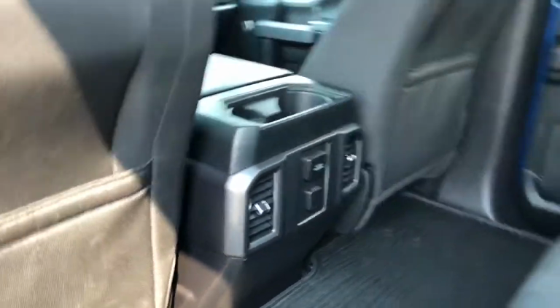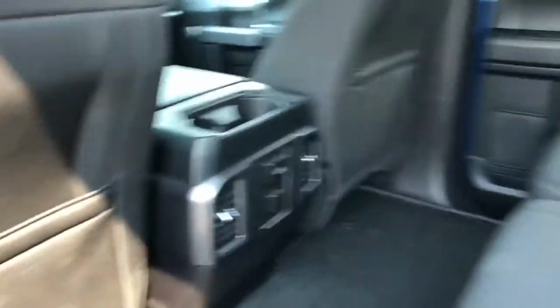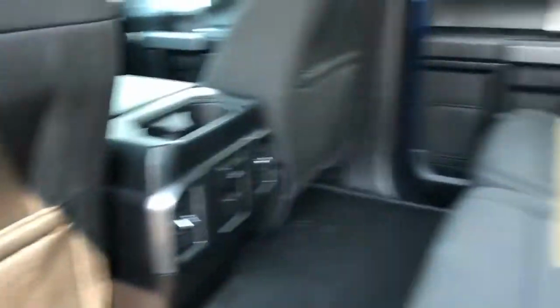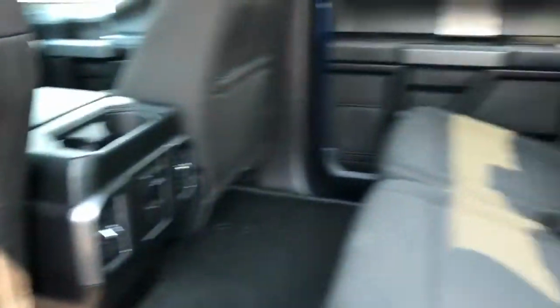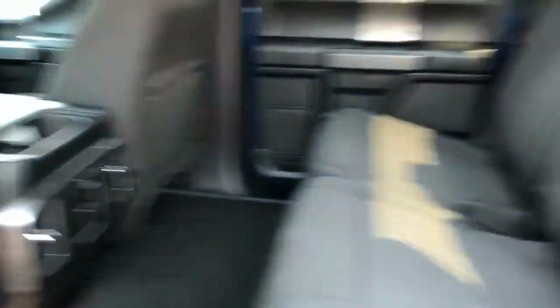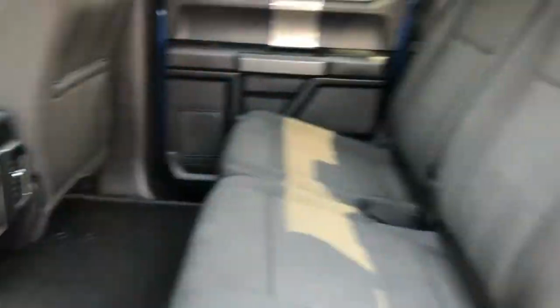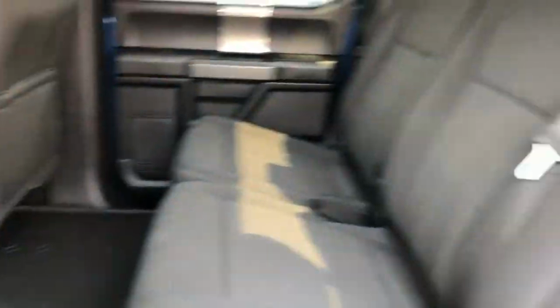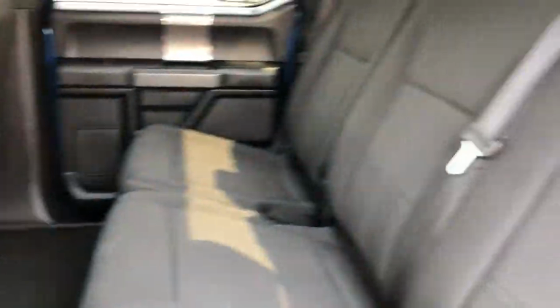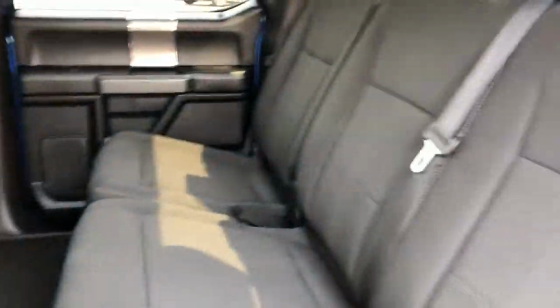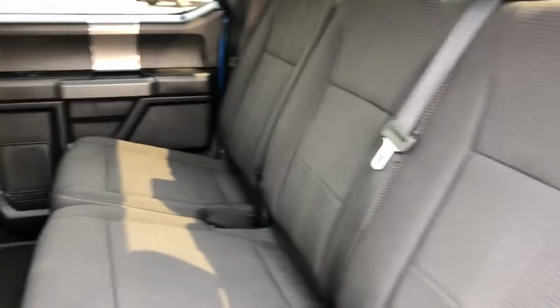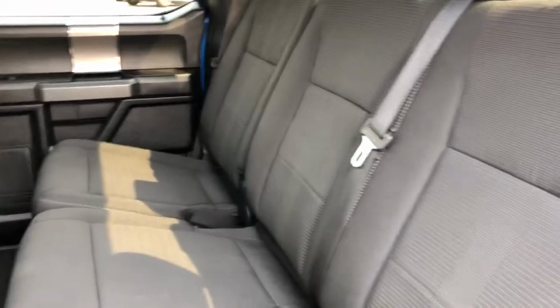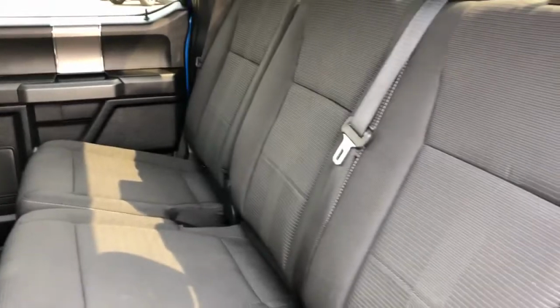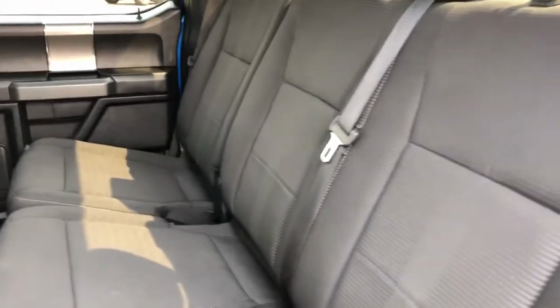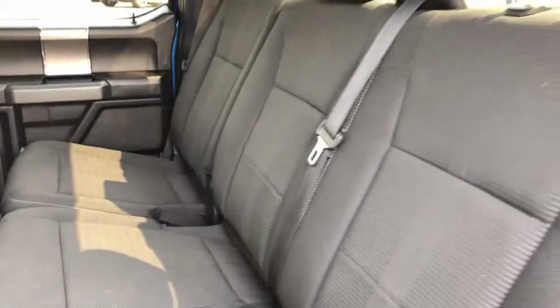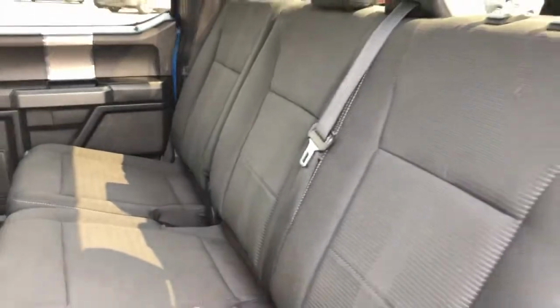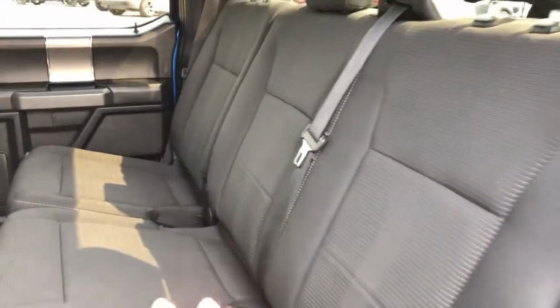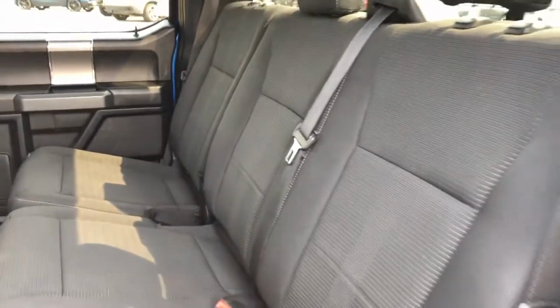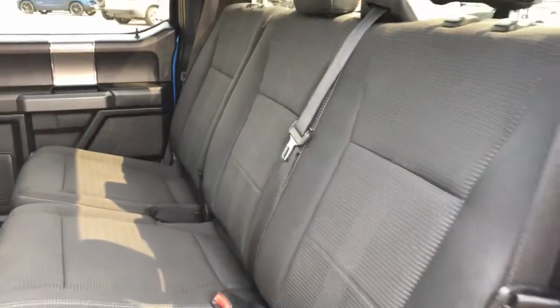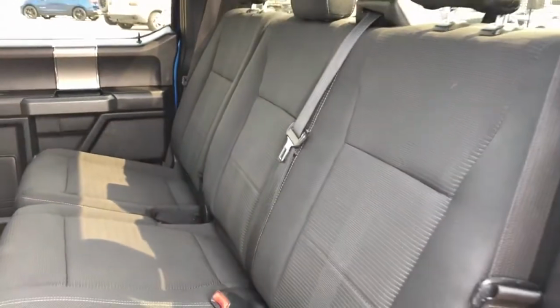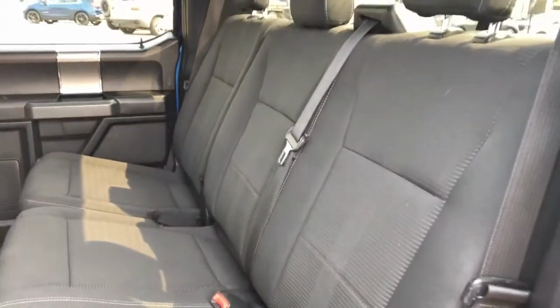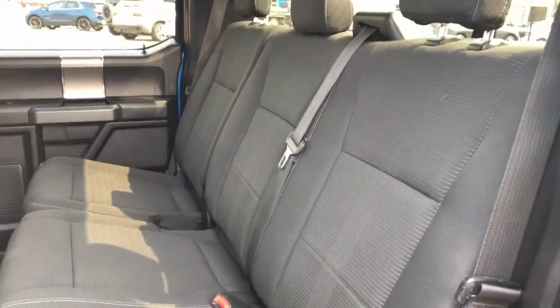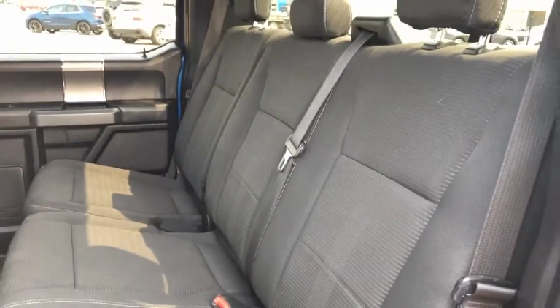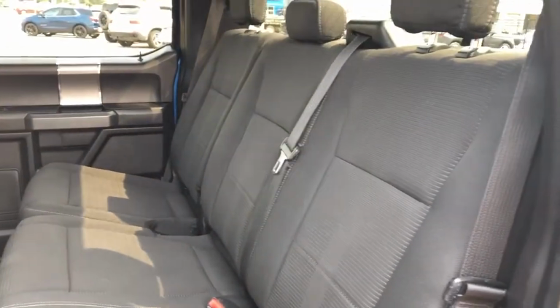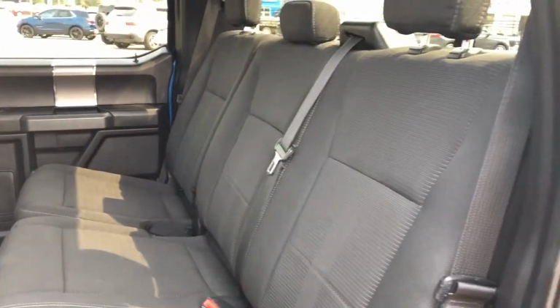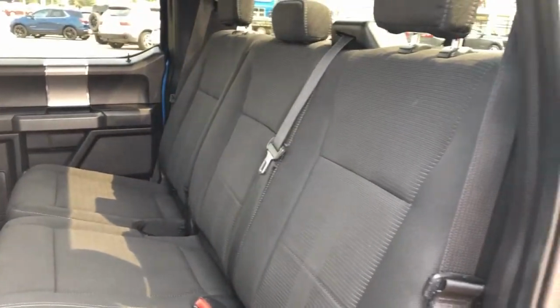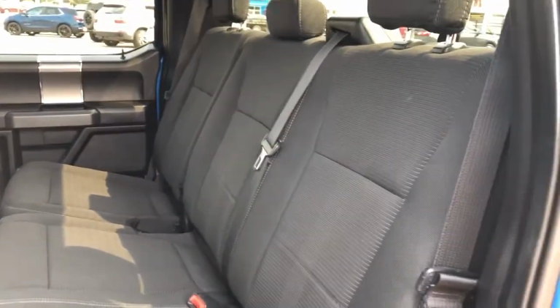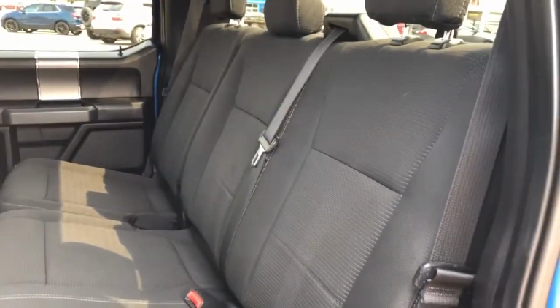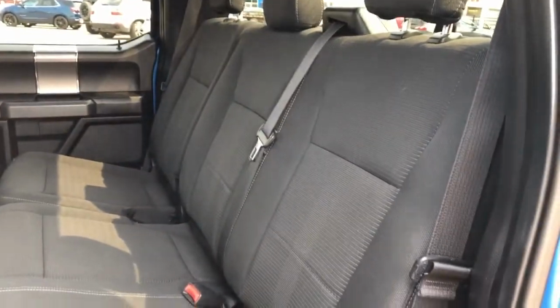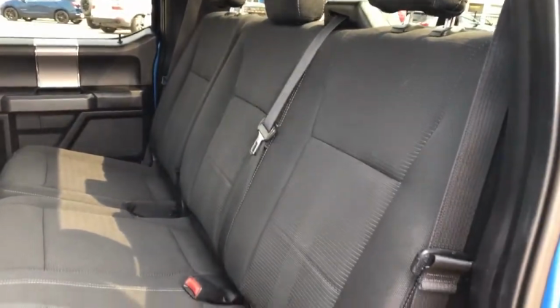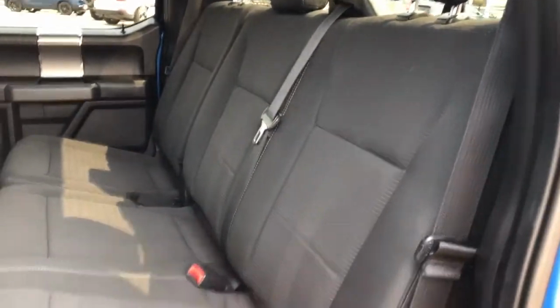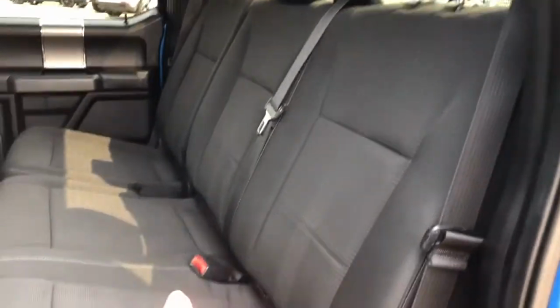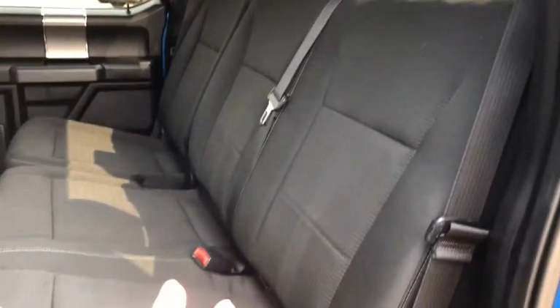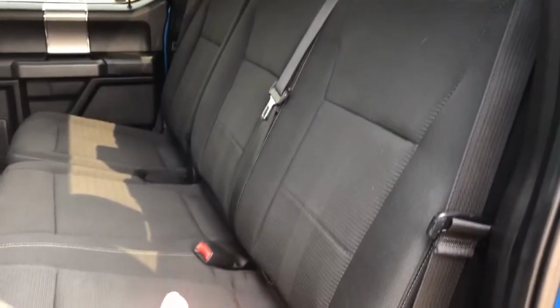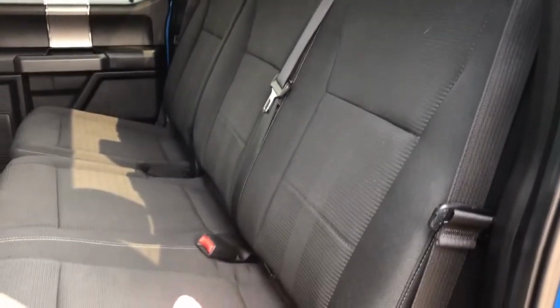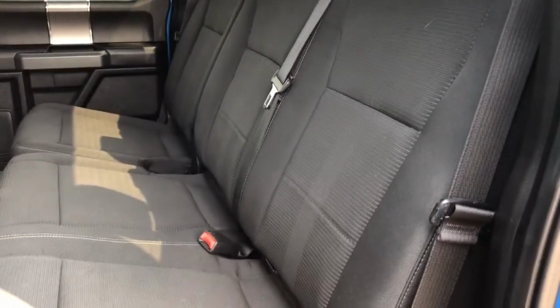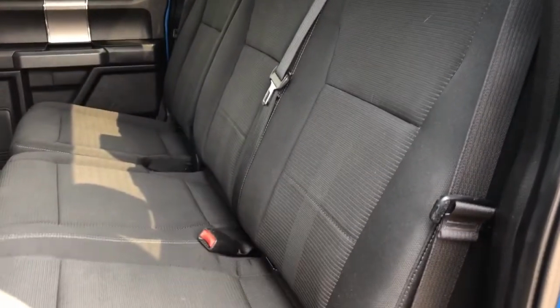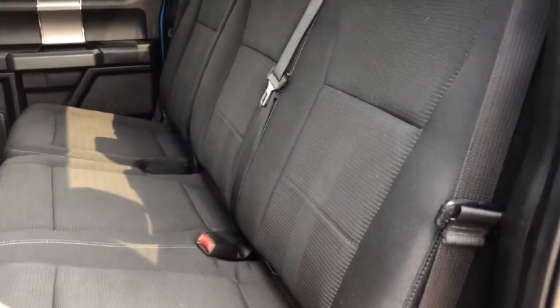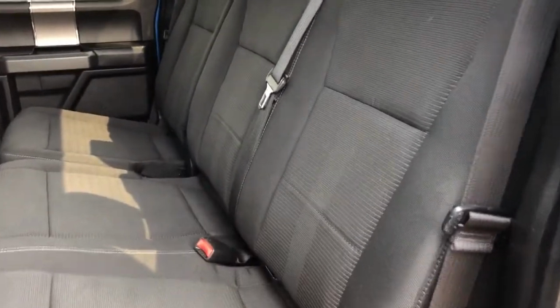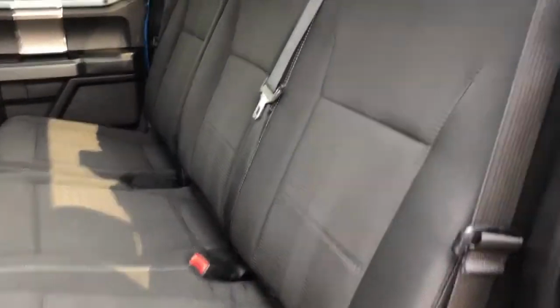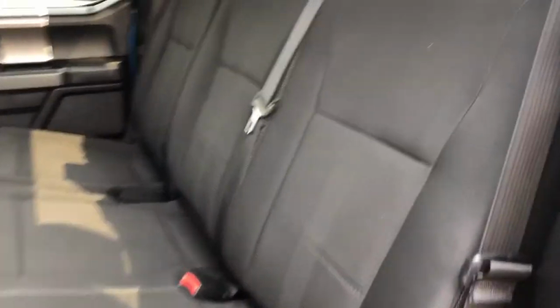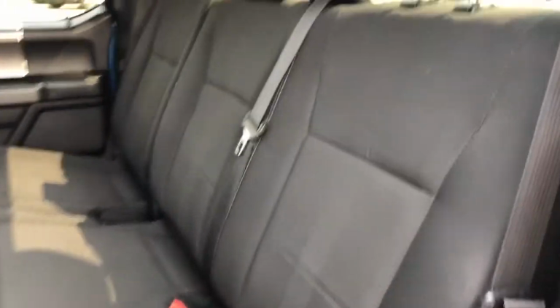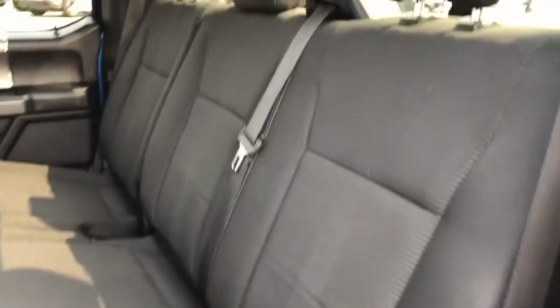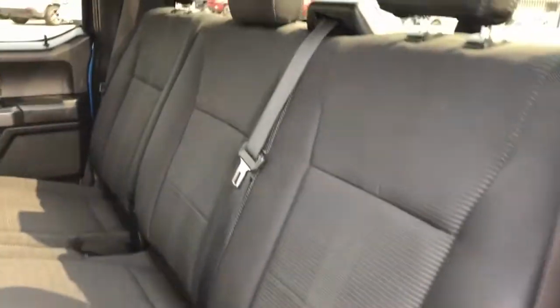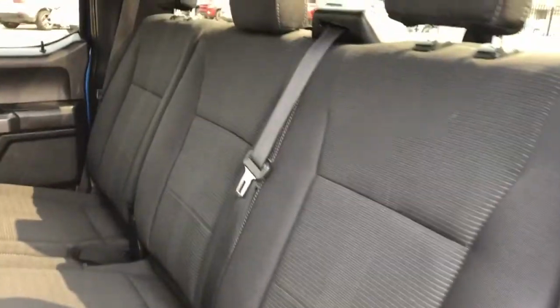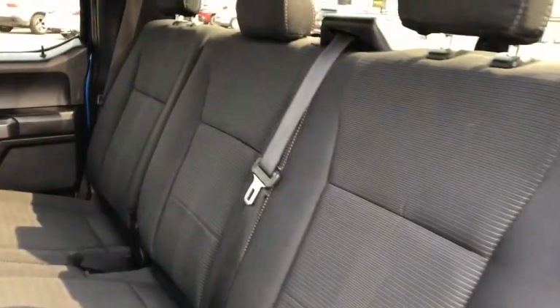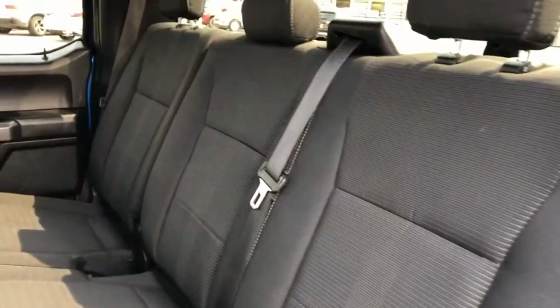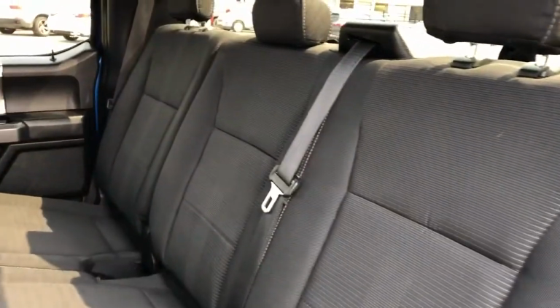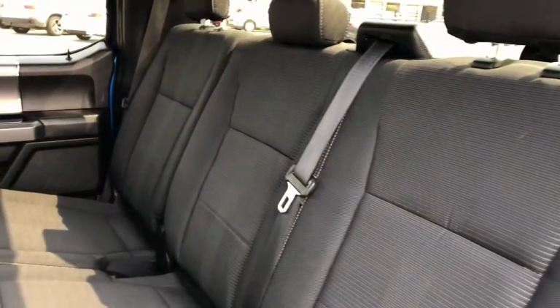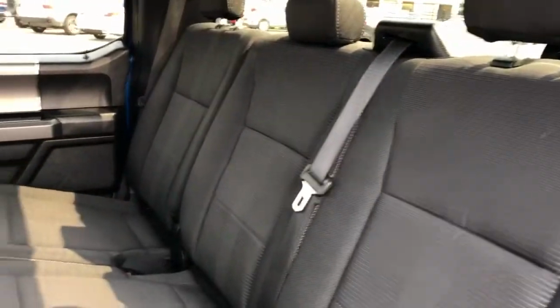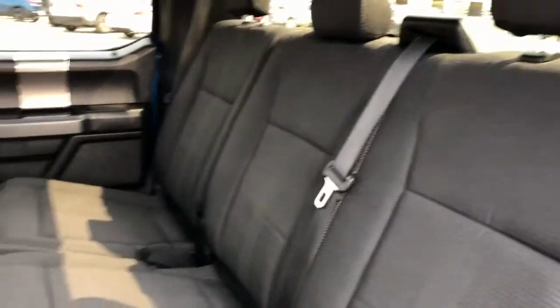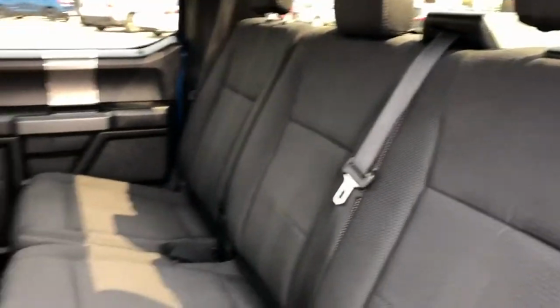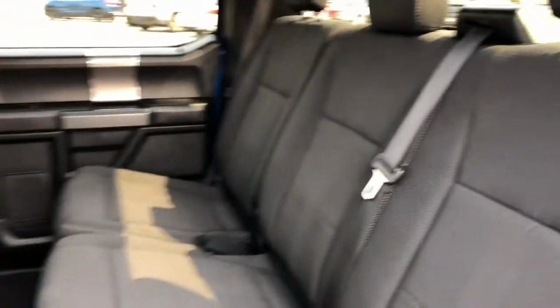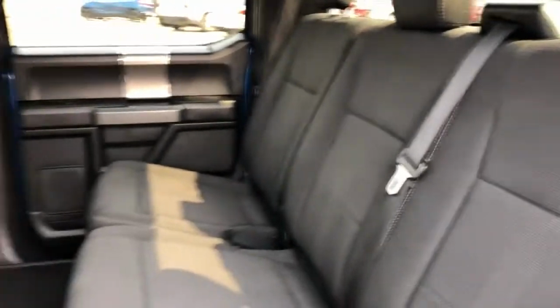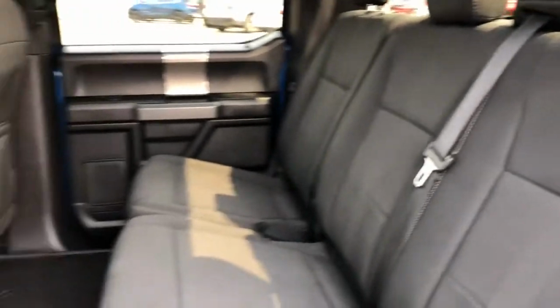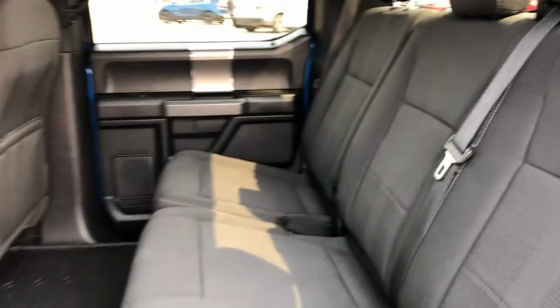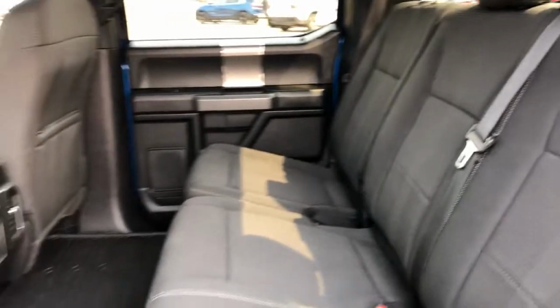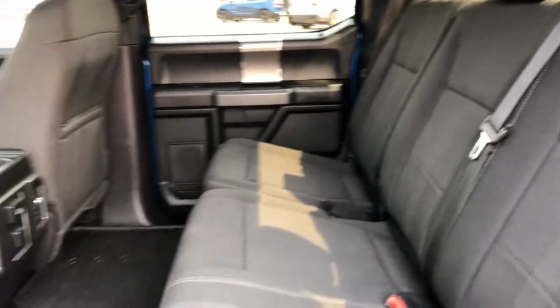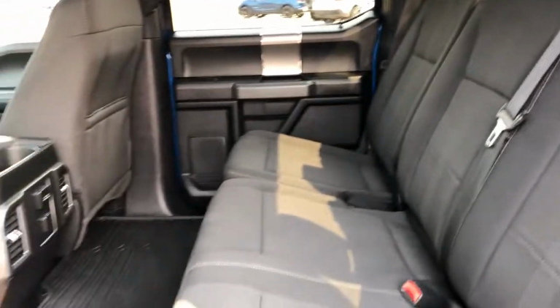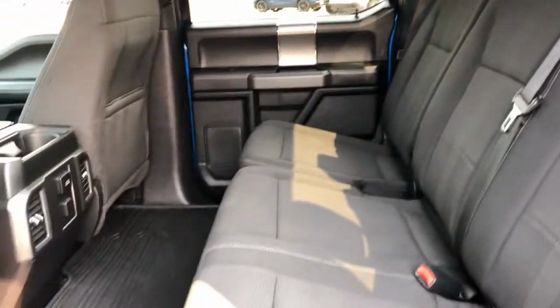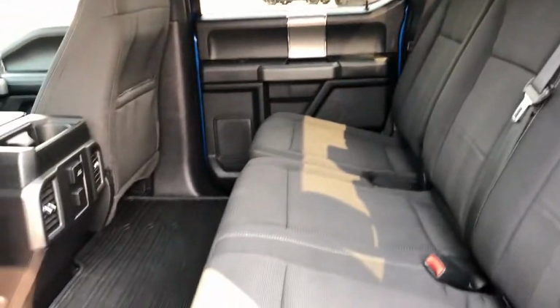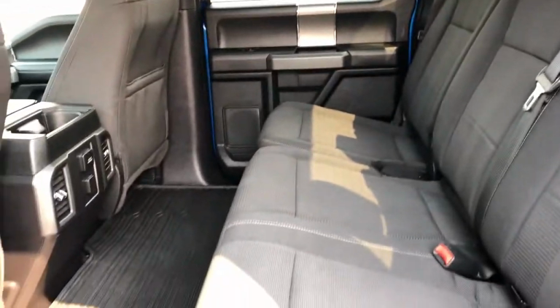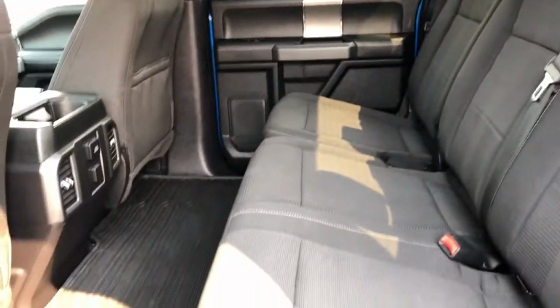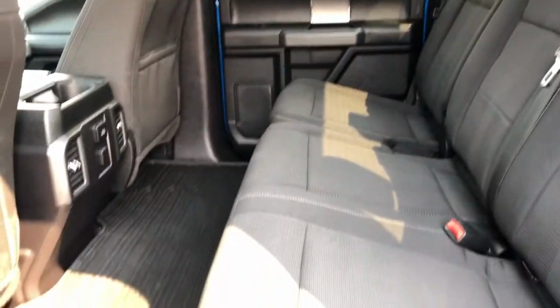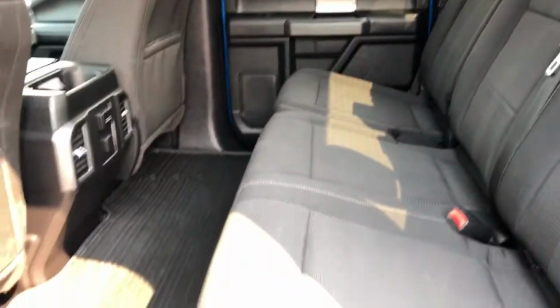The back seats are a 60-40 split that fold up. There's plenty of storage room offered underneath with a rubber pad.